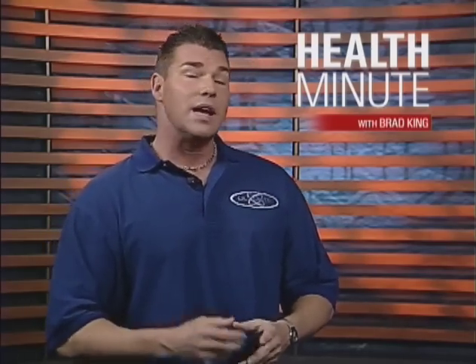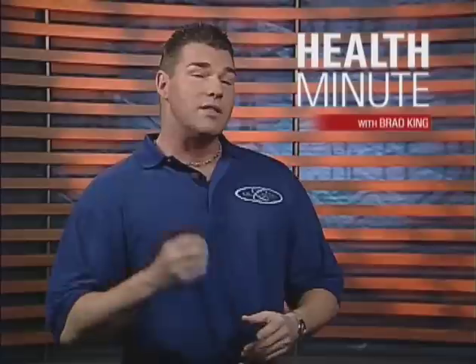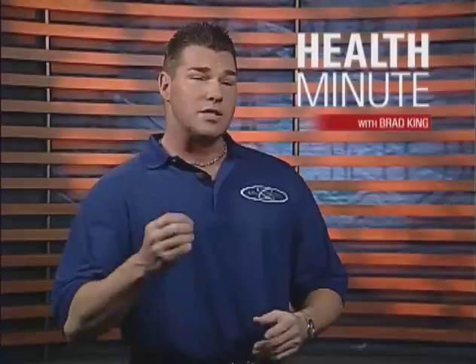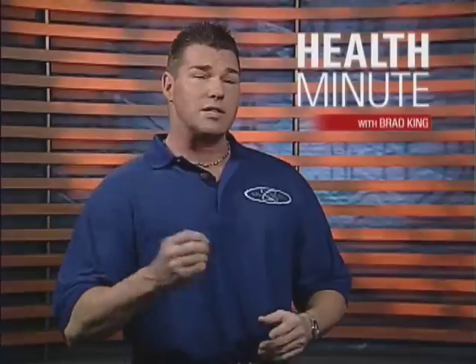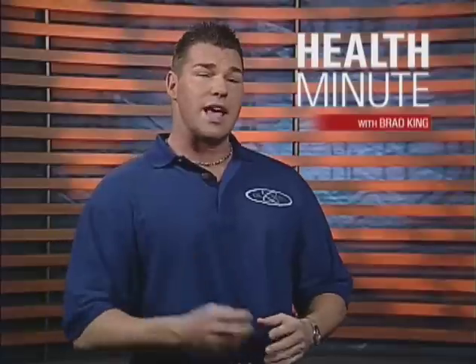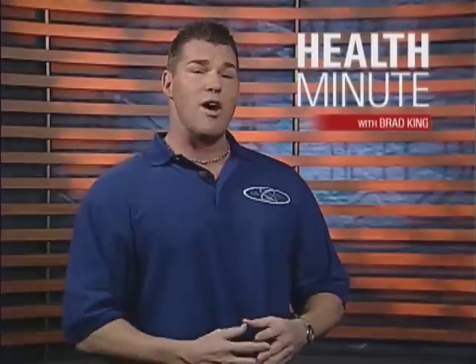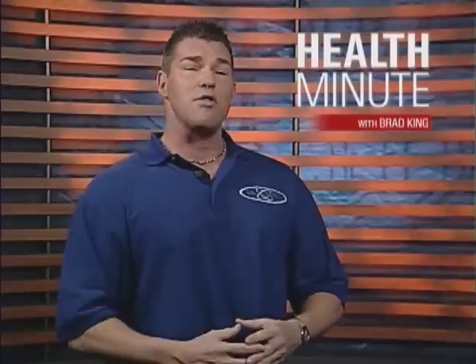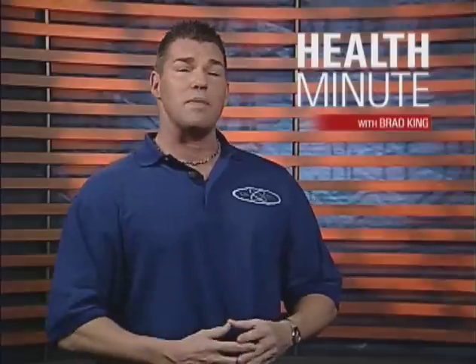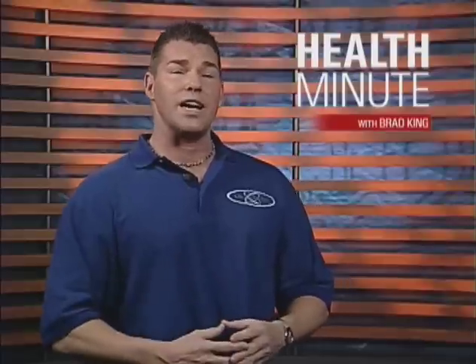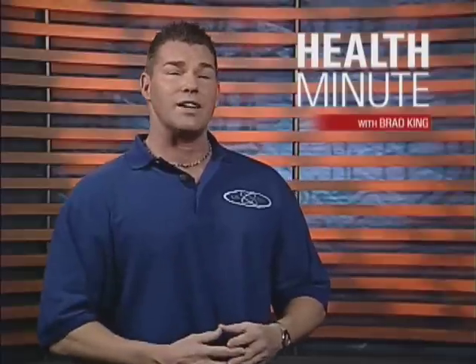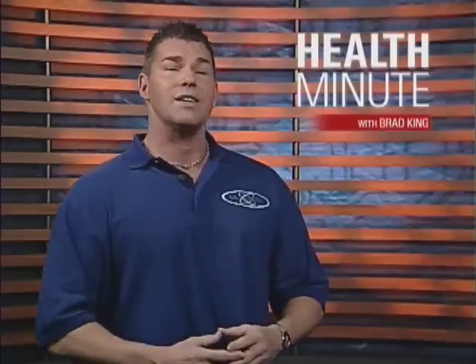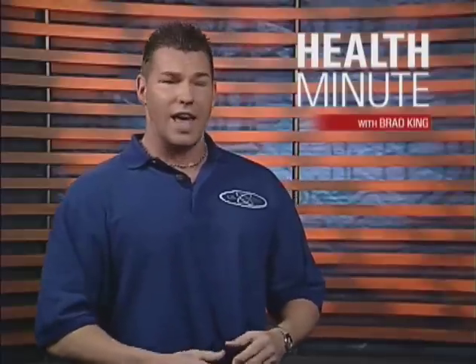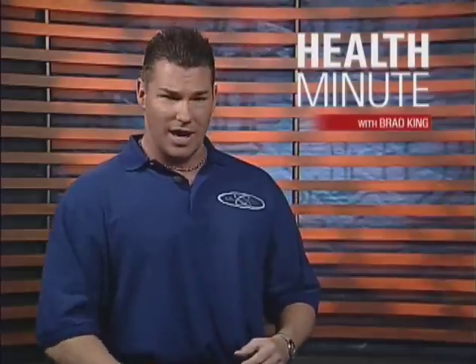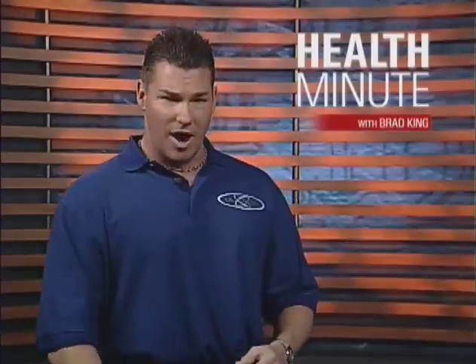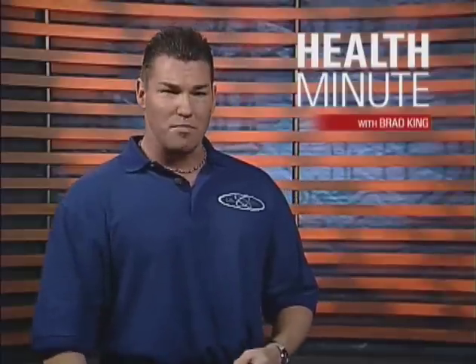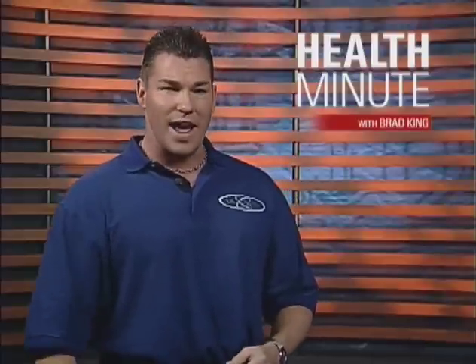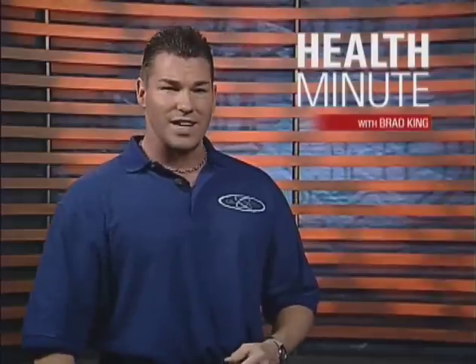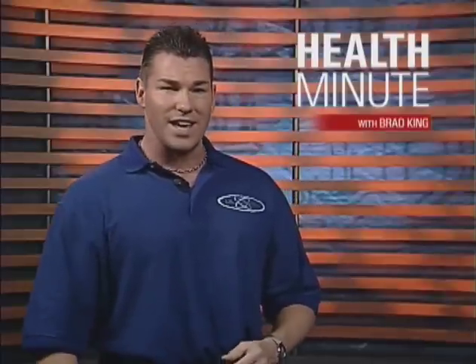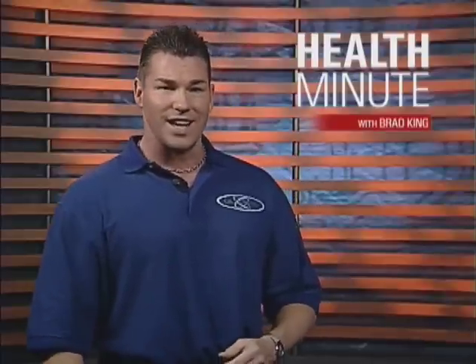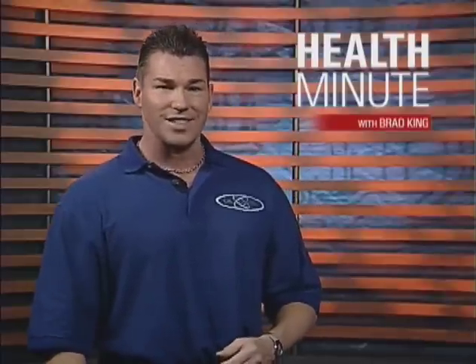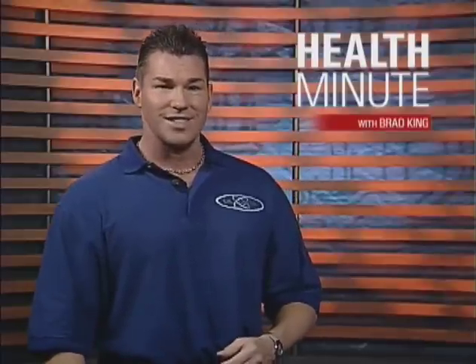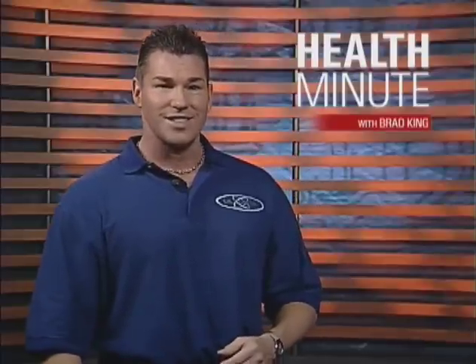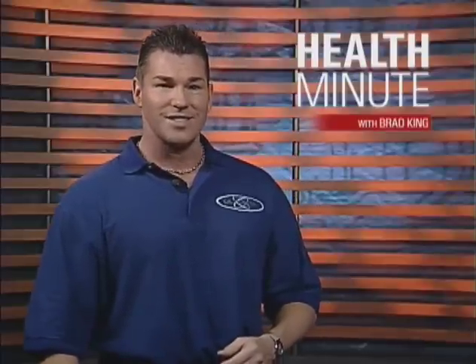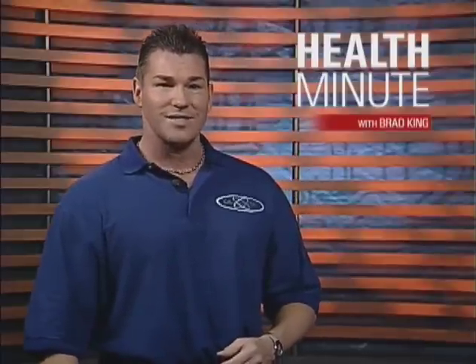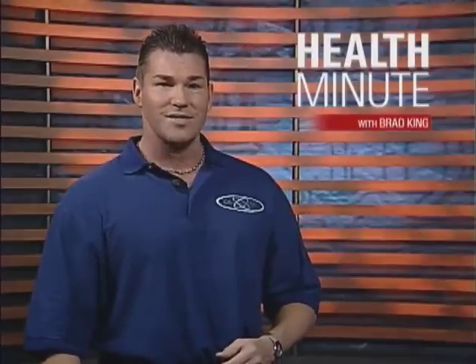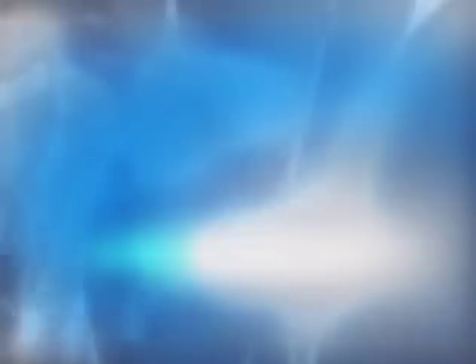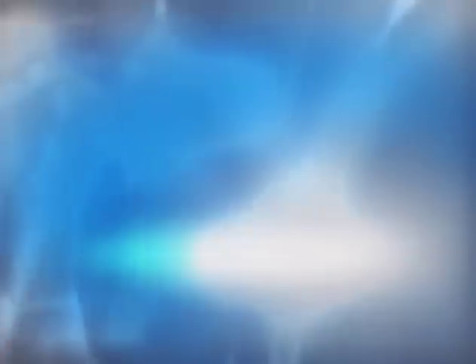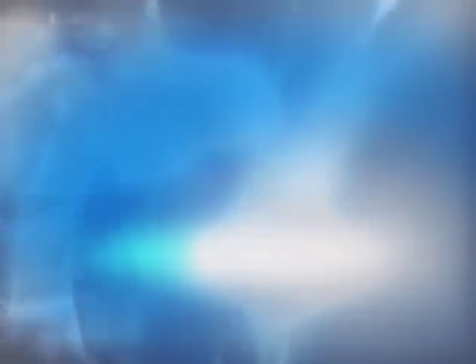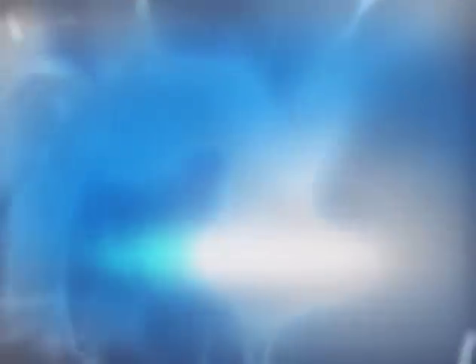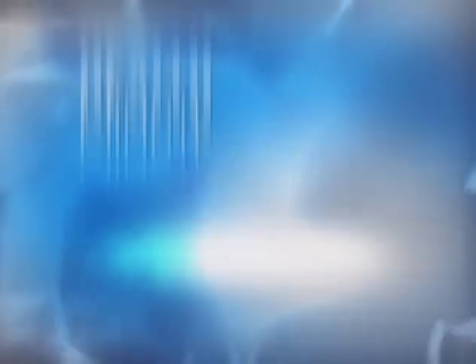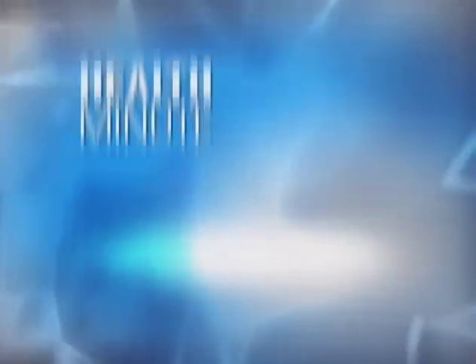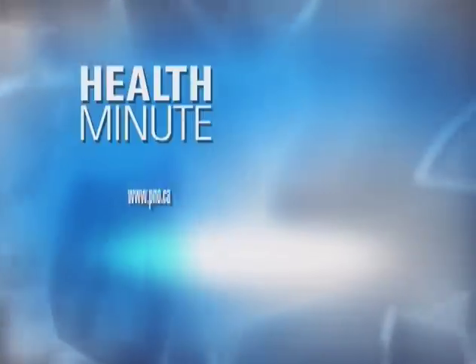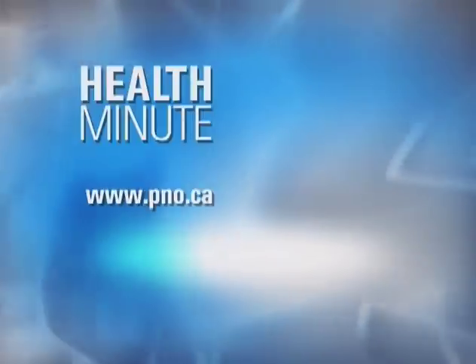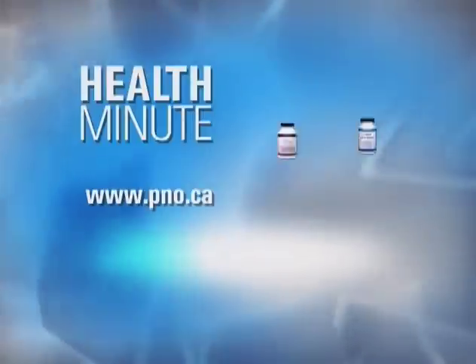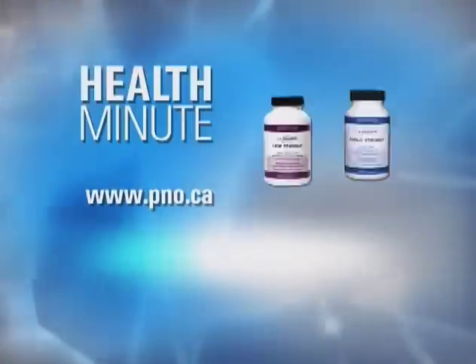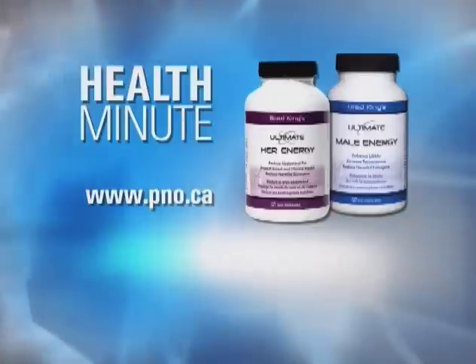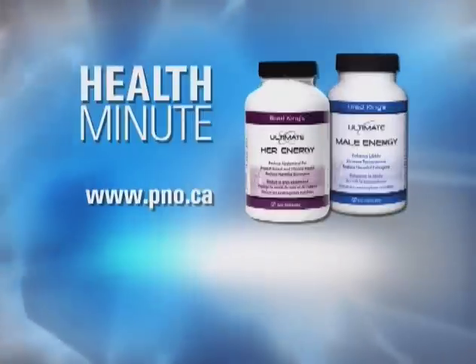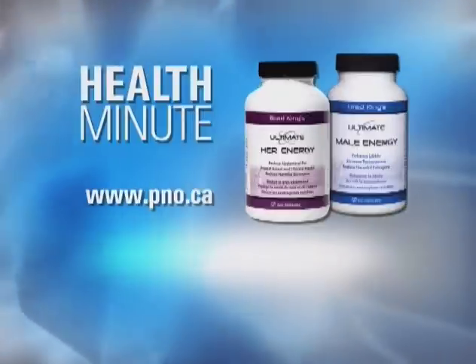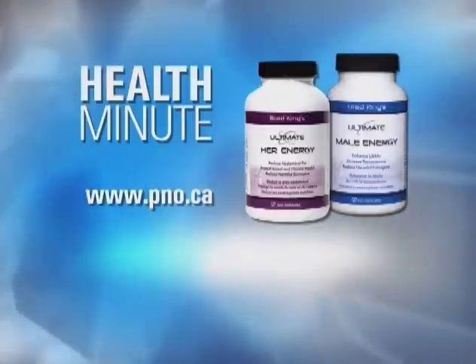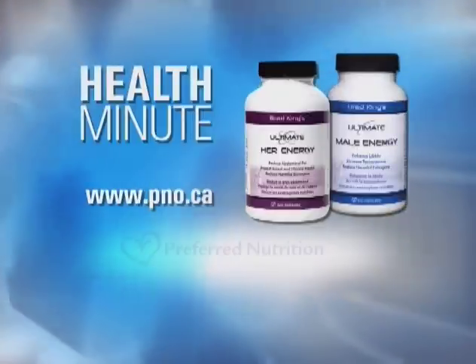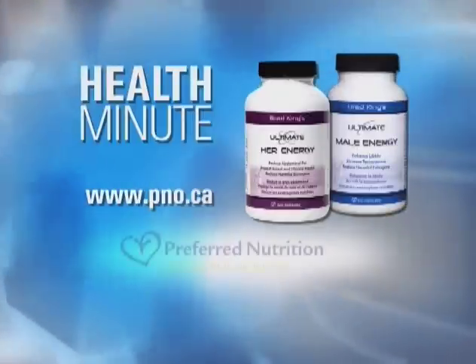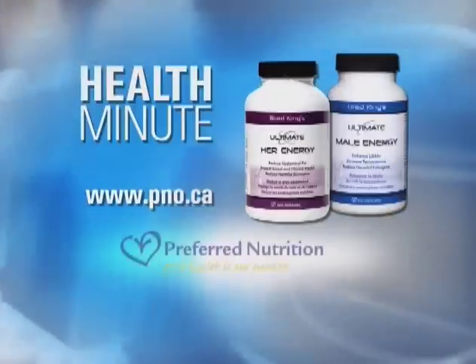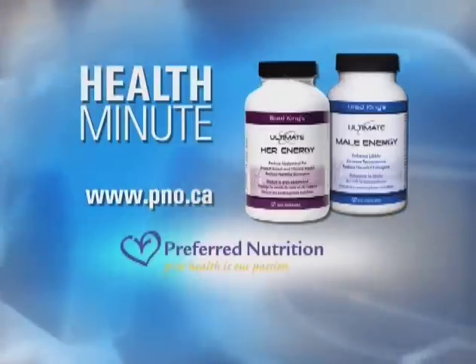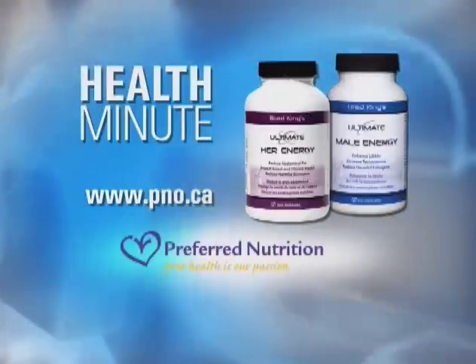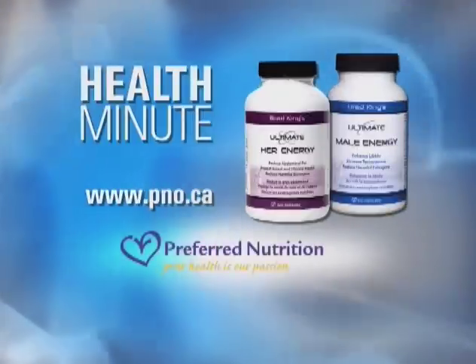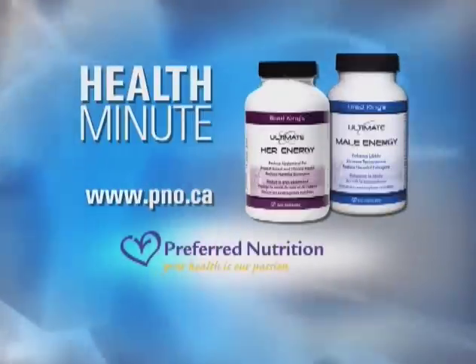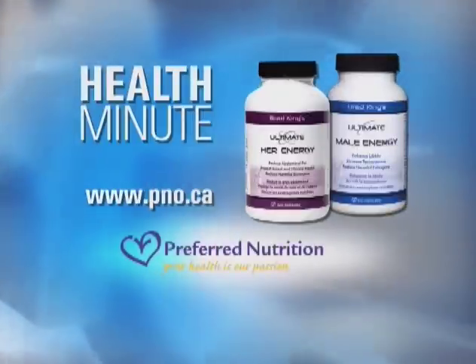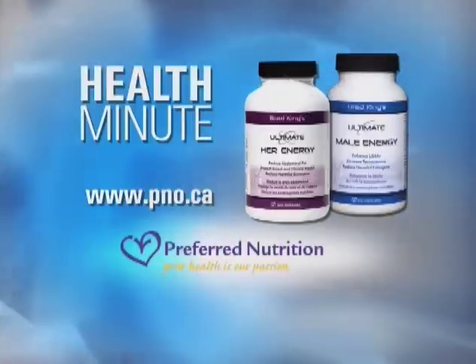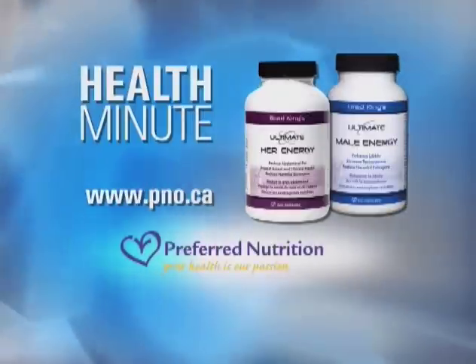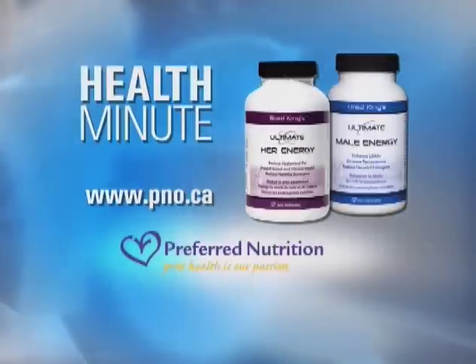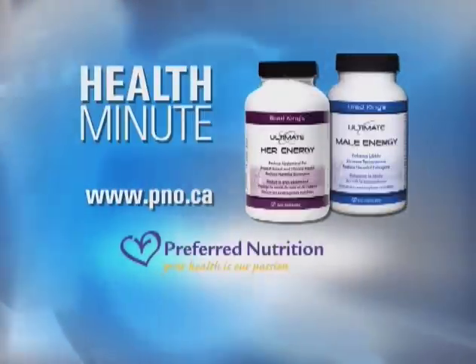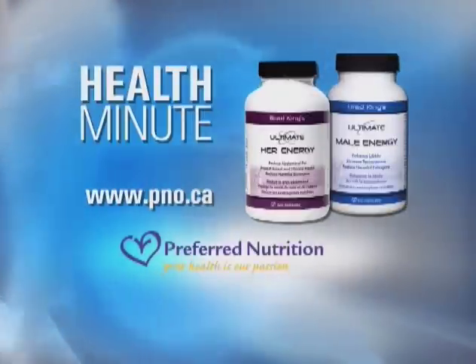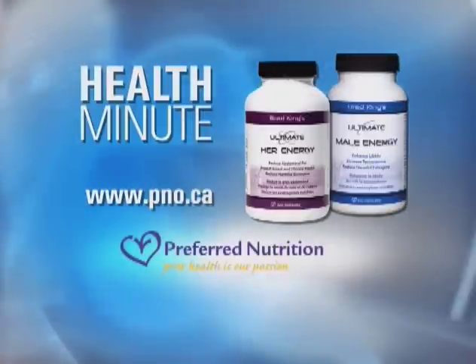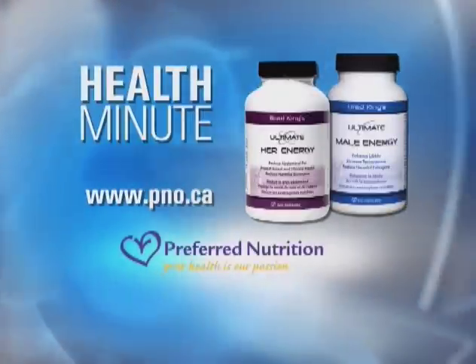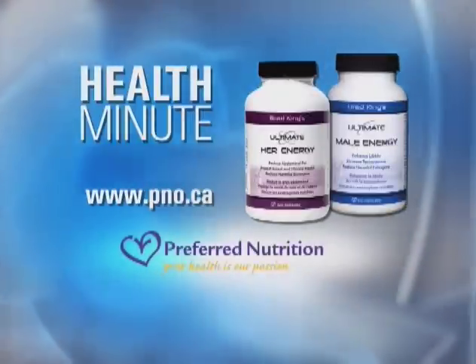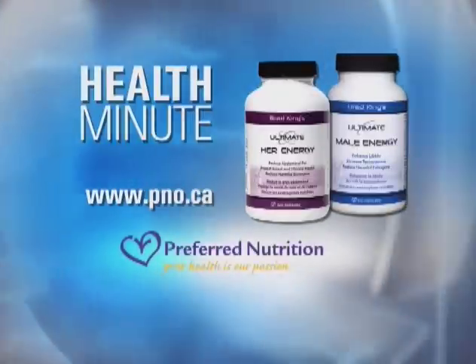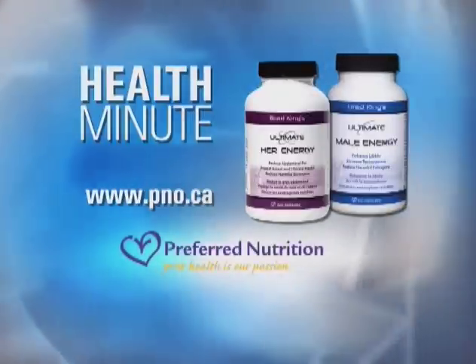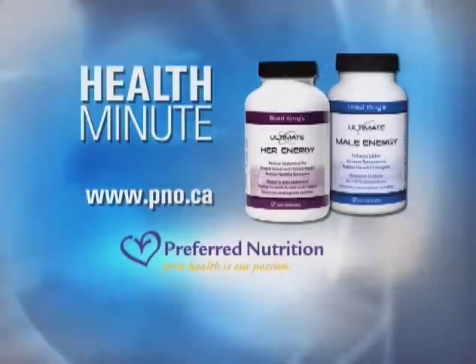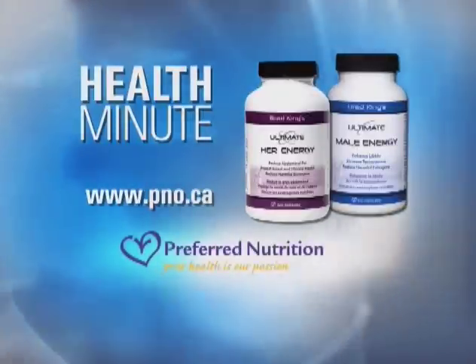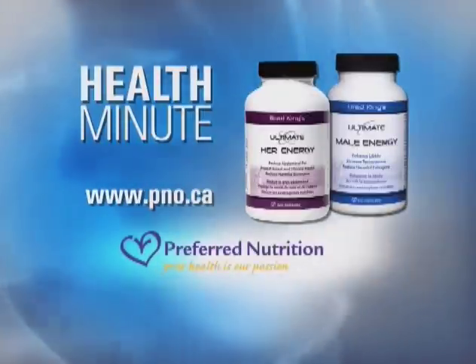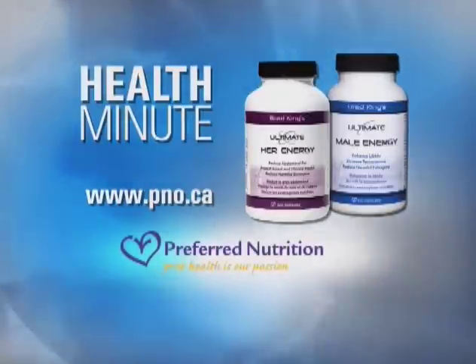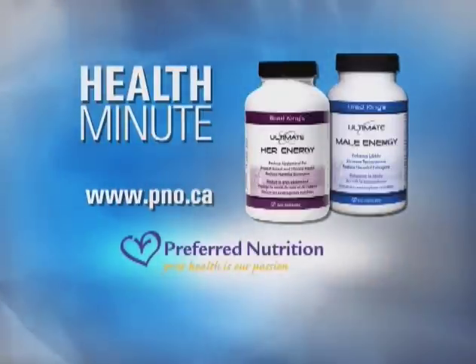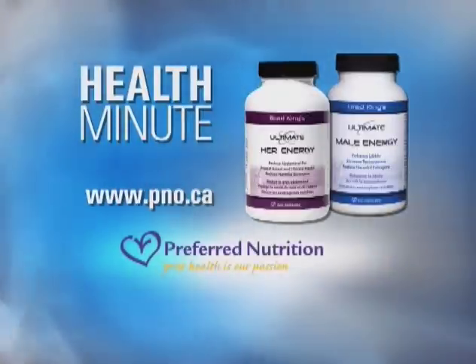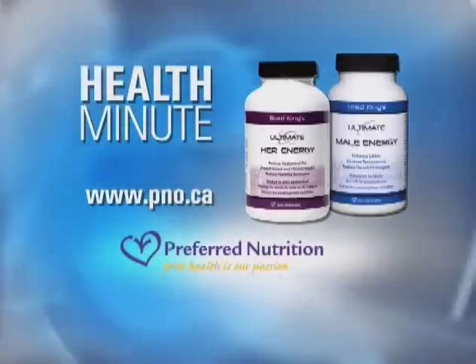This is the Health Minute, and I'm Brad King. Look for Ultimate Male Energy and Her Energy at your local health food store.